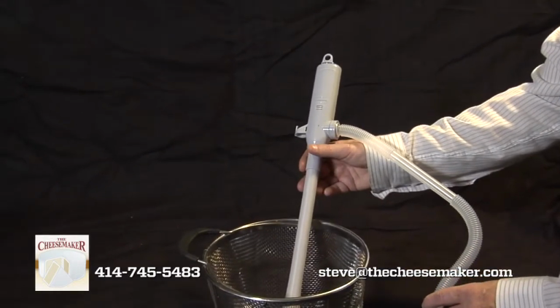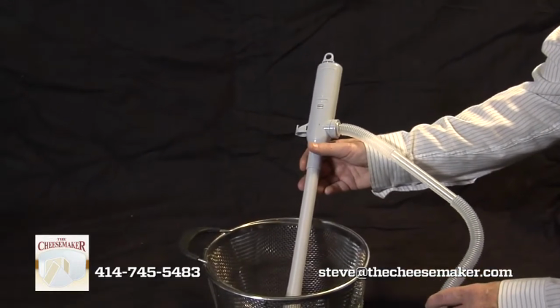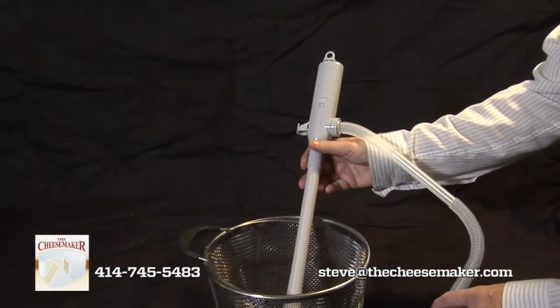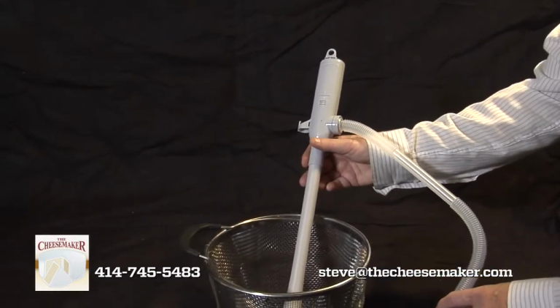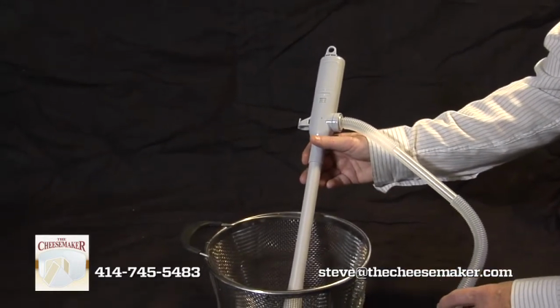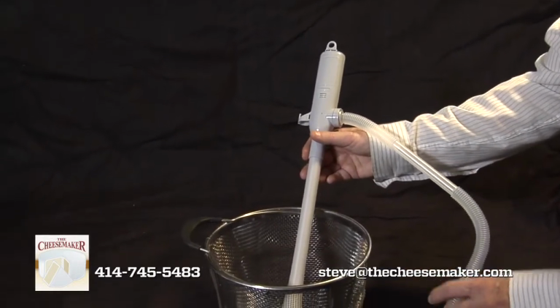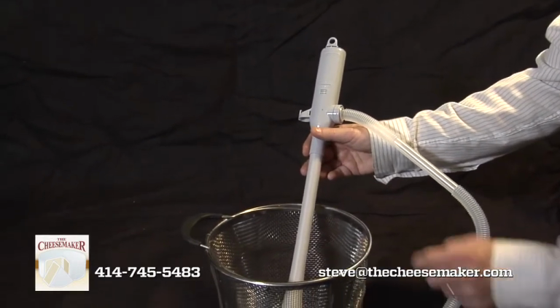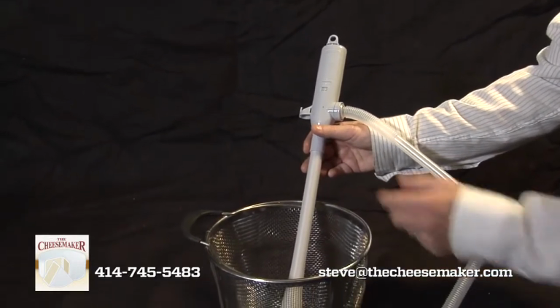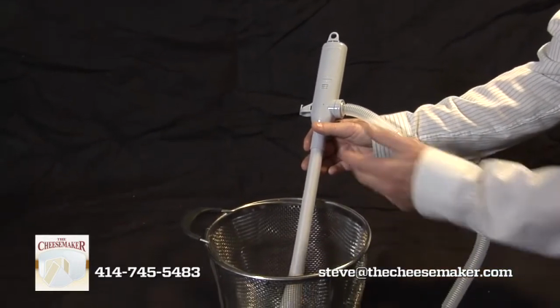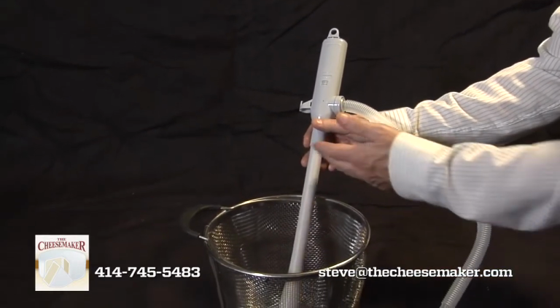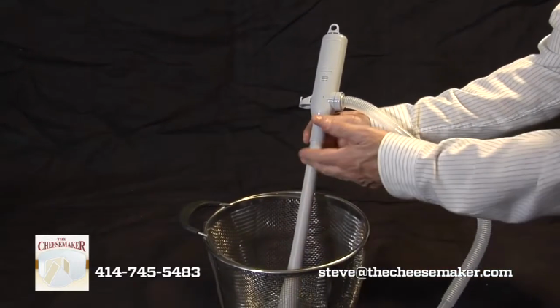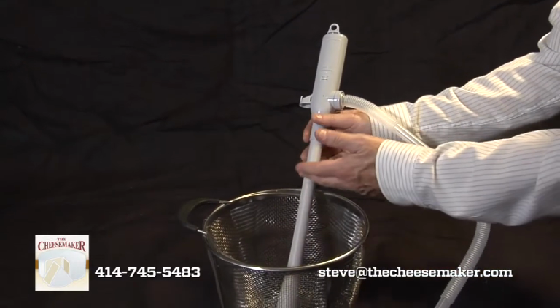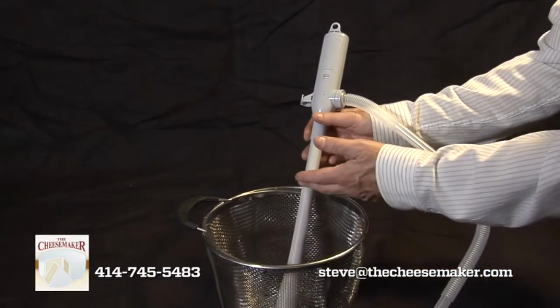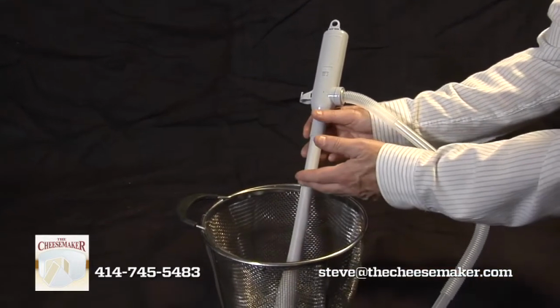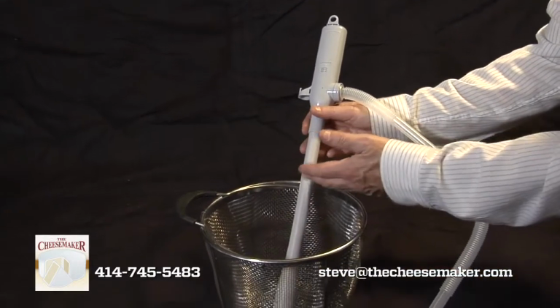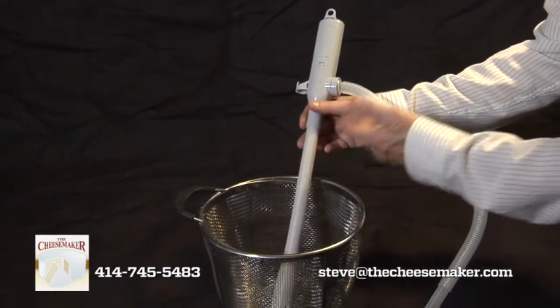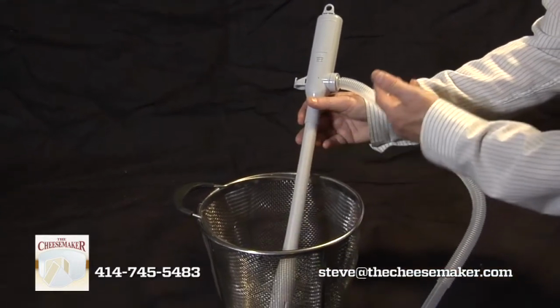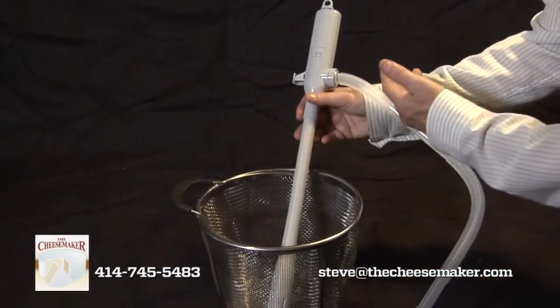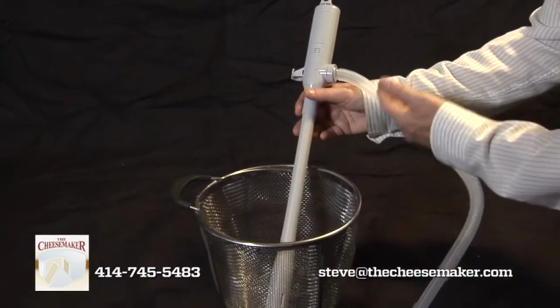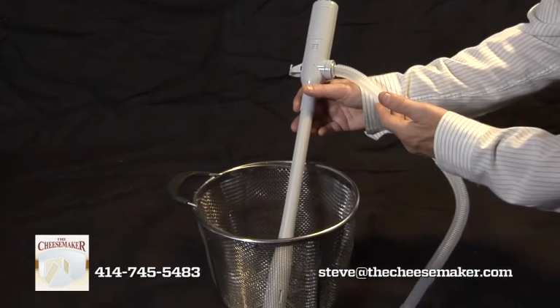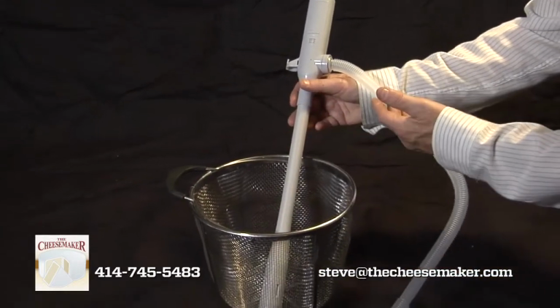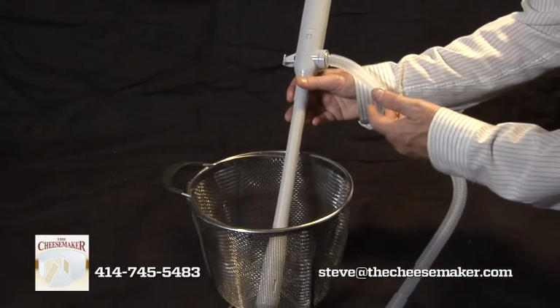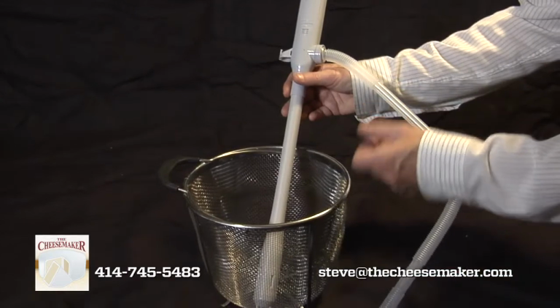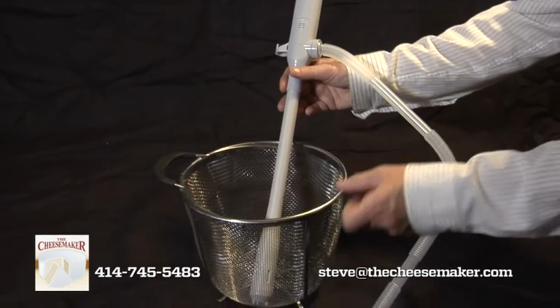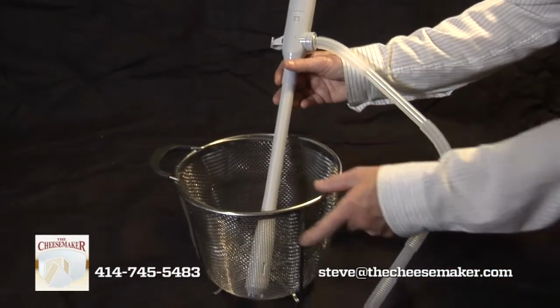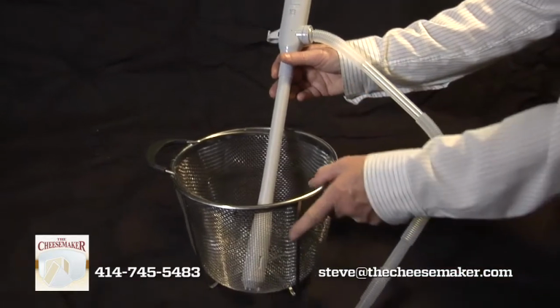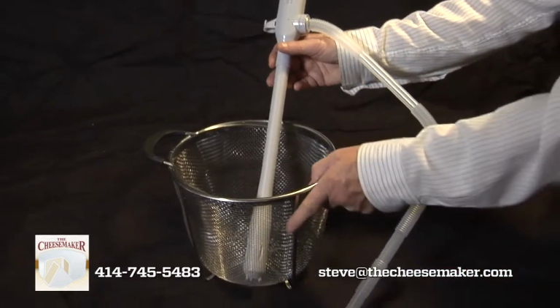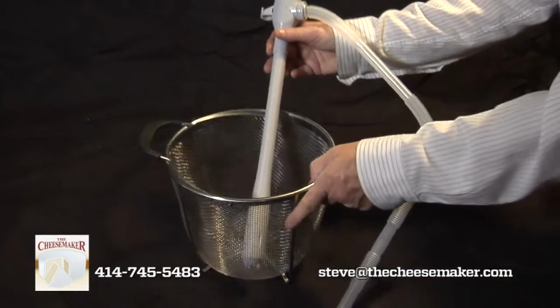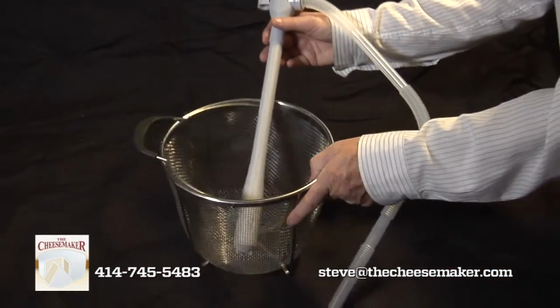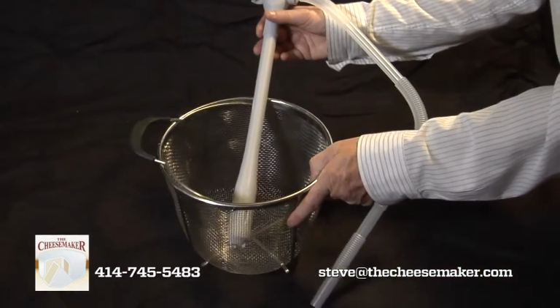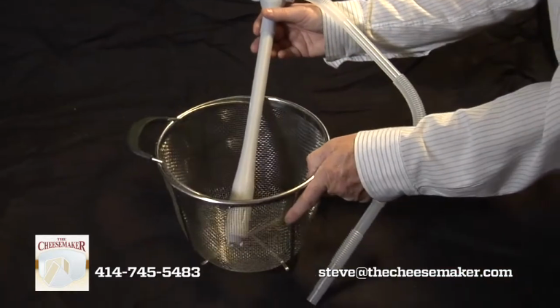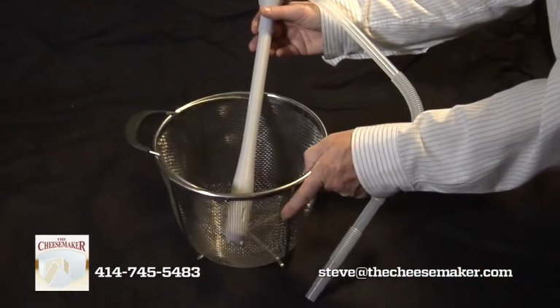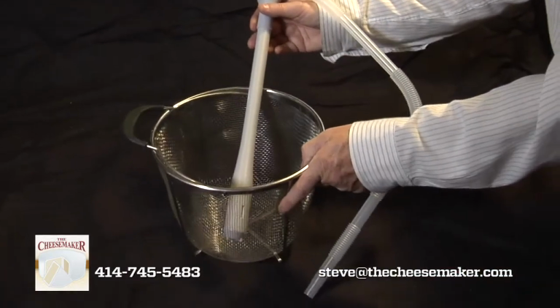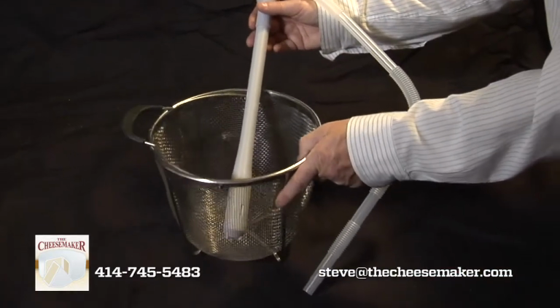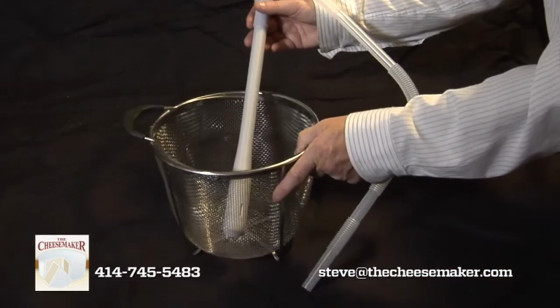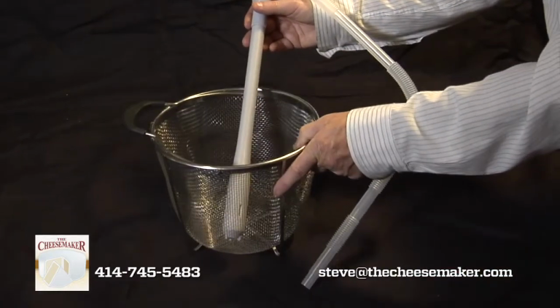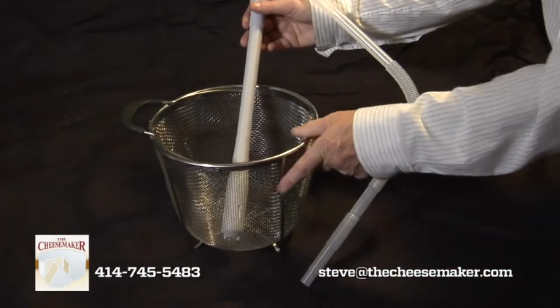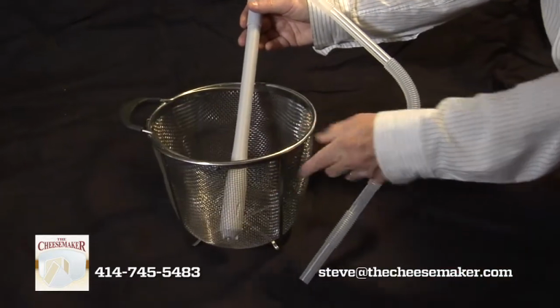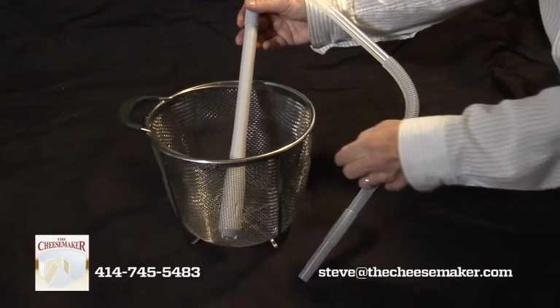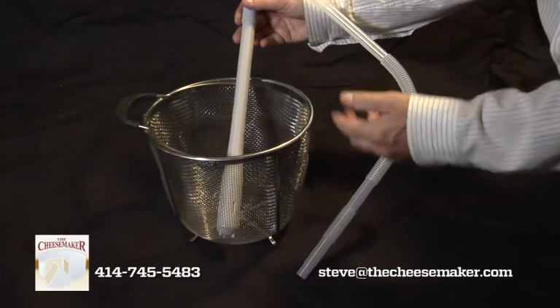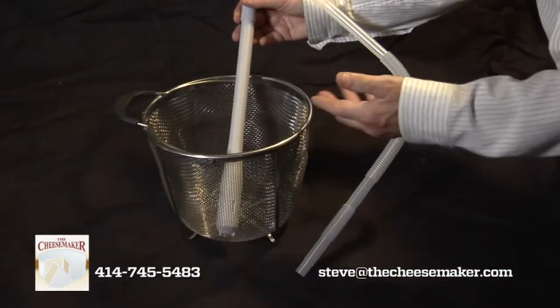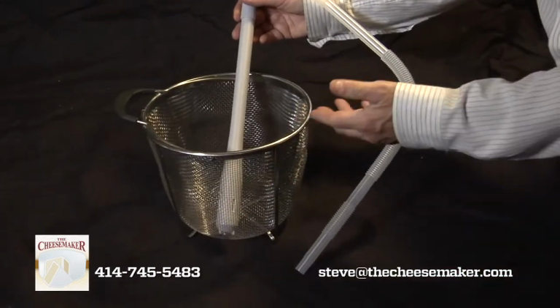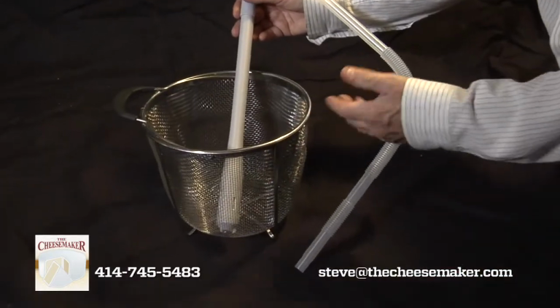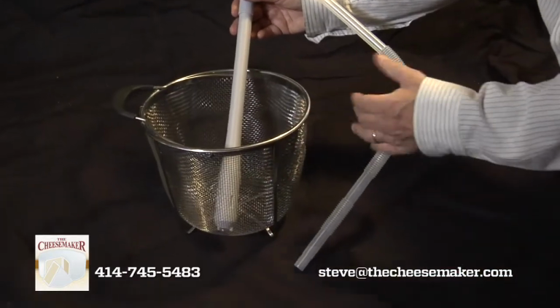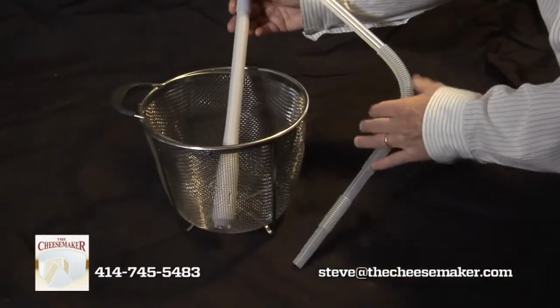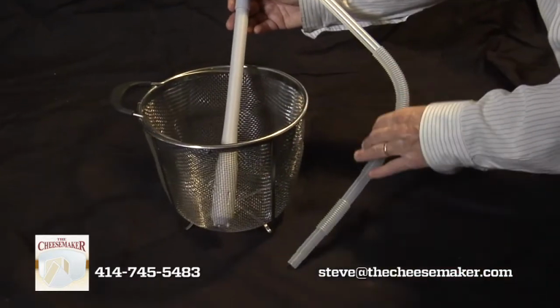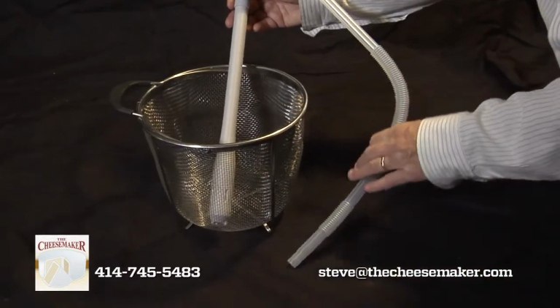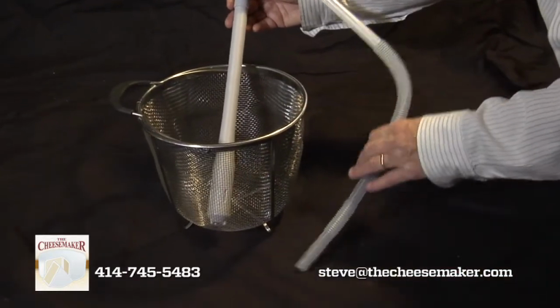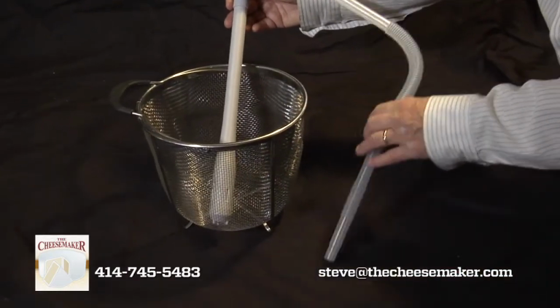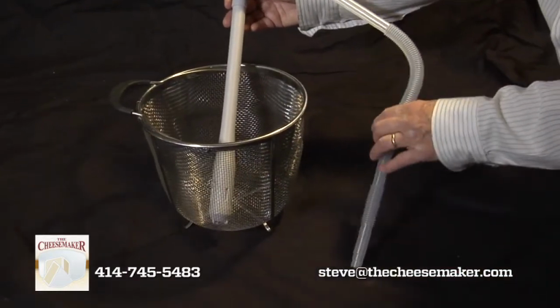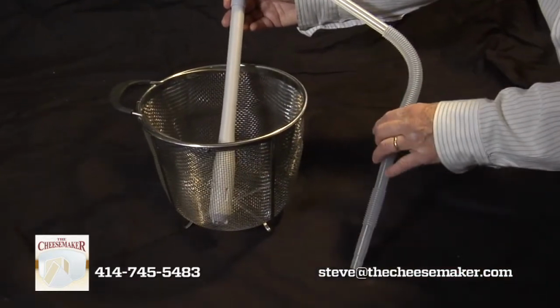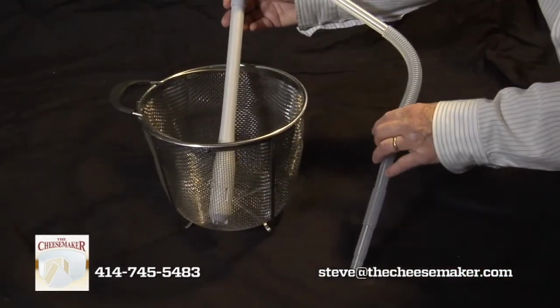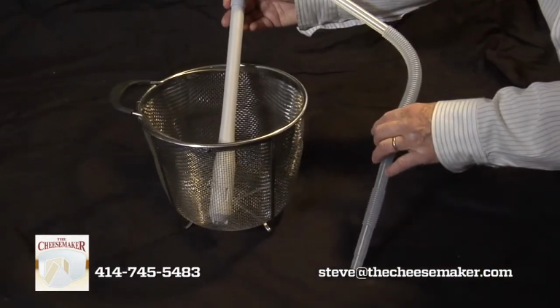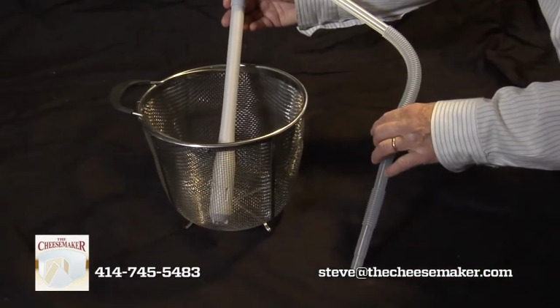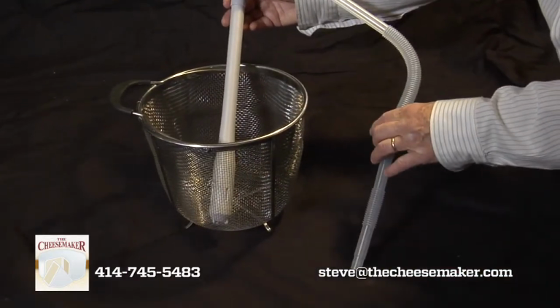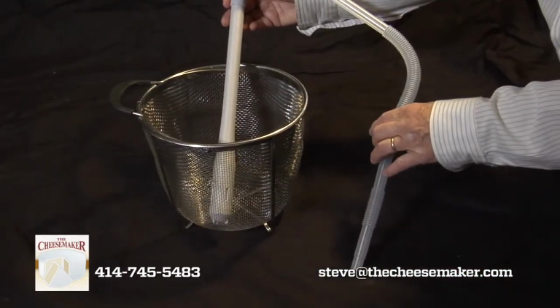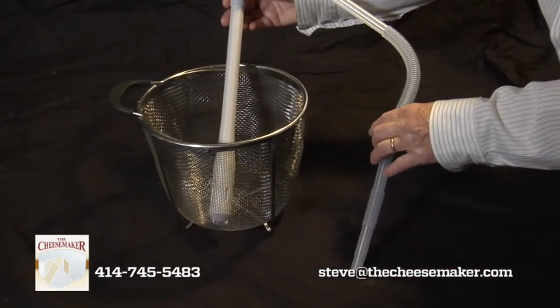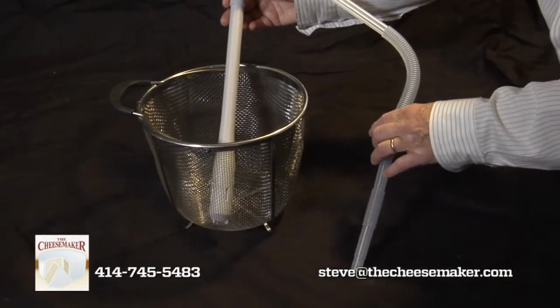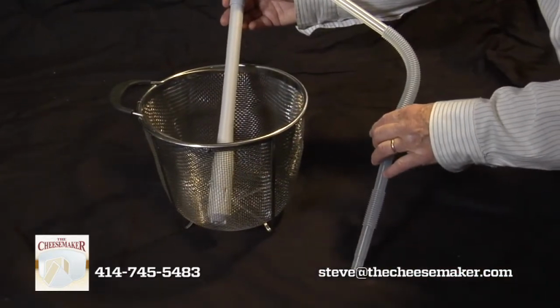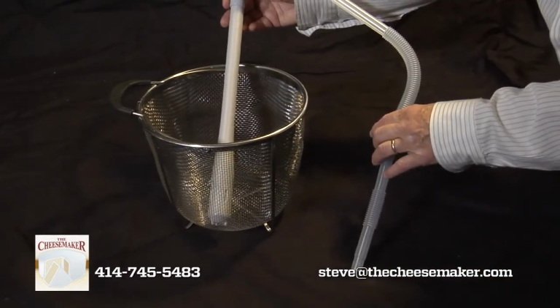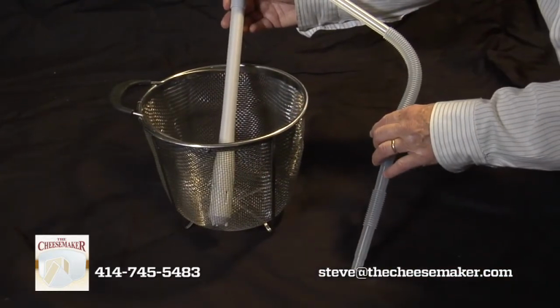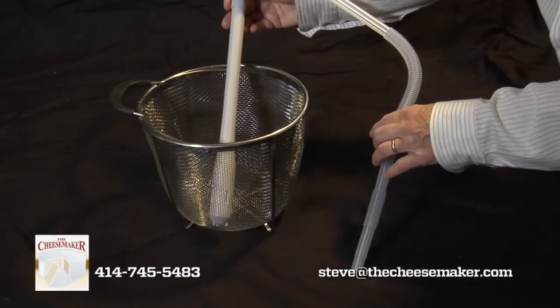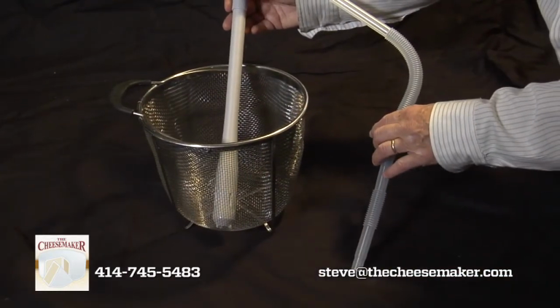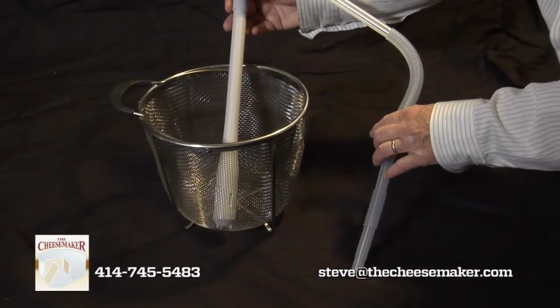So again, this is our whey pump and strainer. You can buy these separately or together, and they work great.